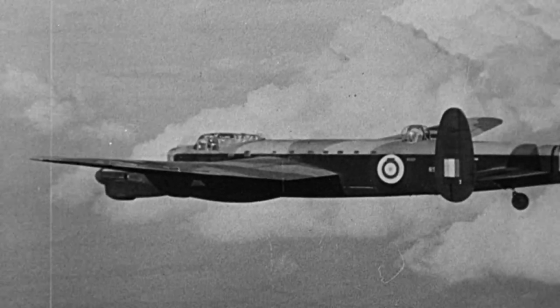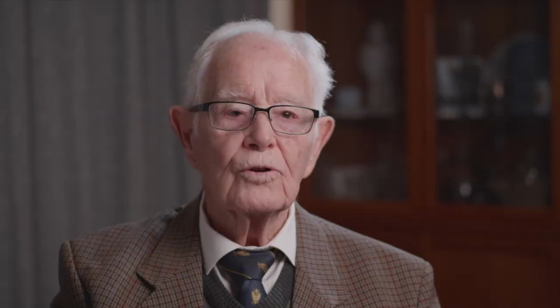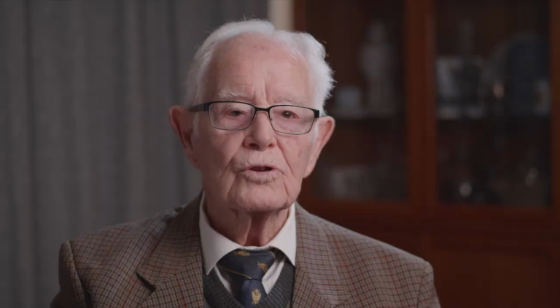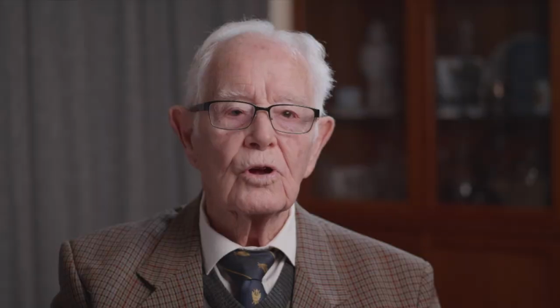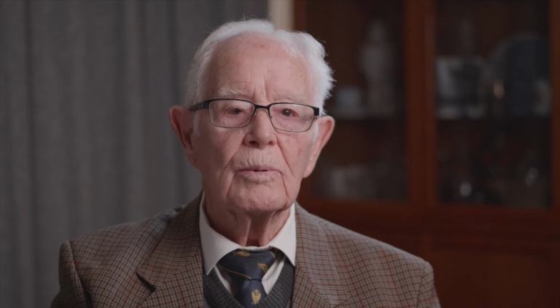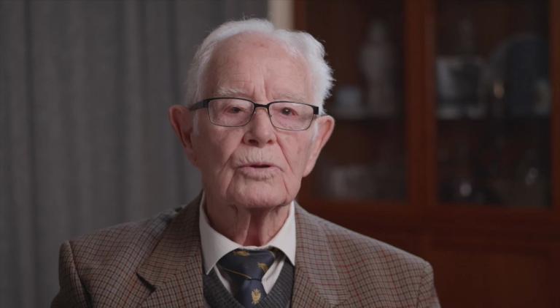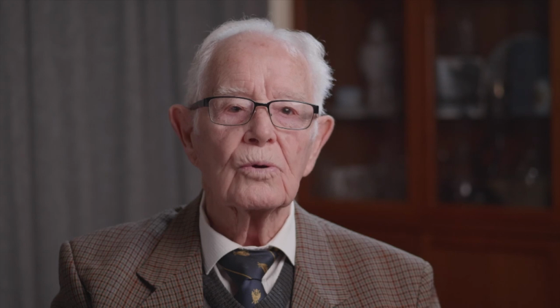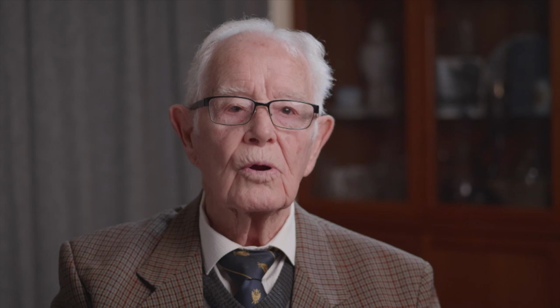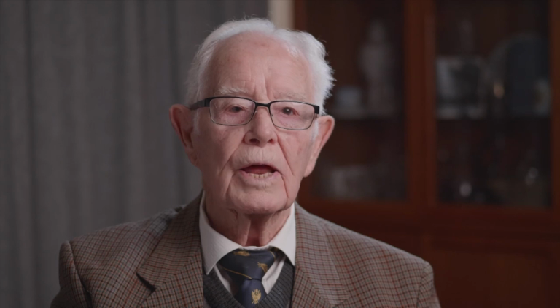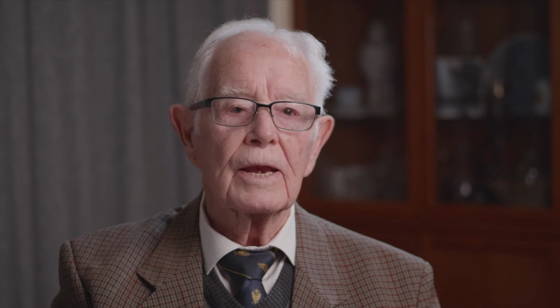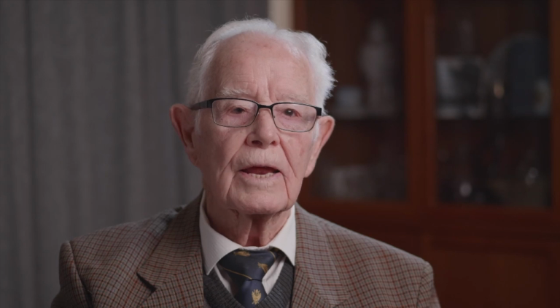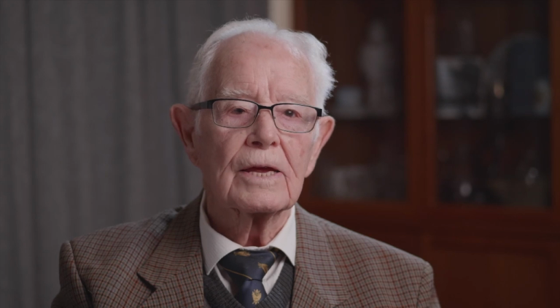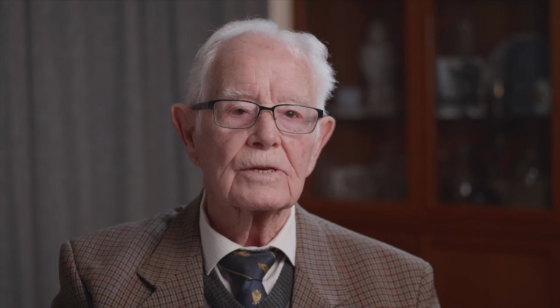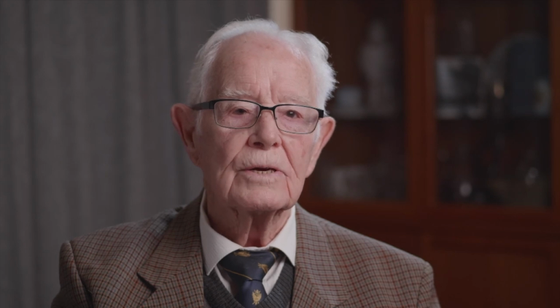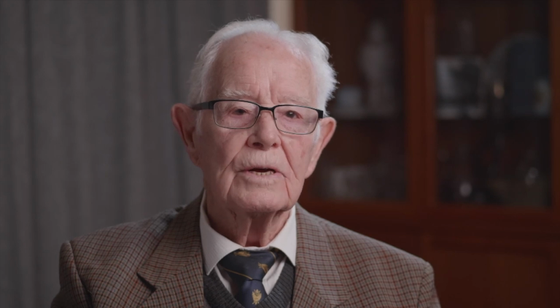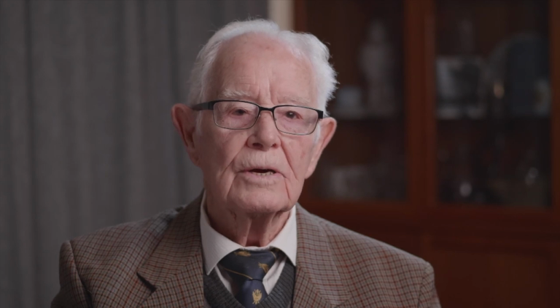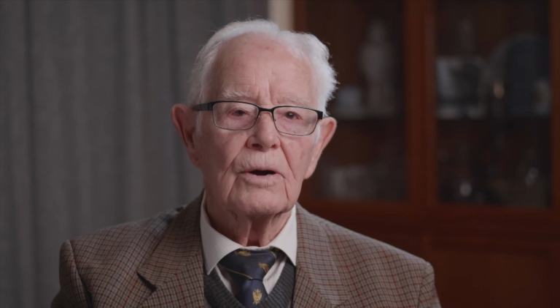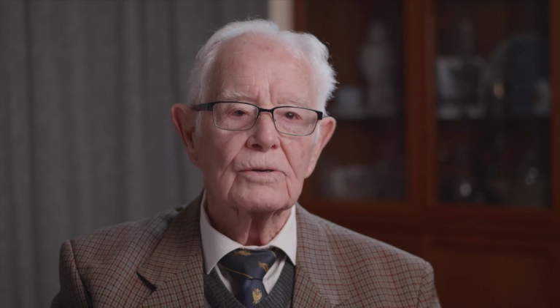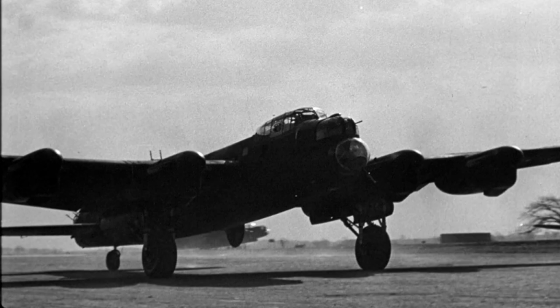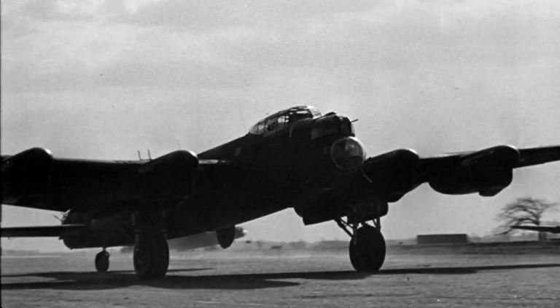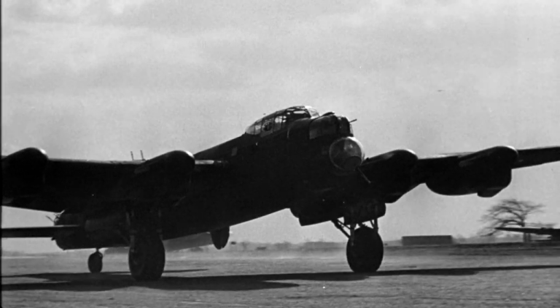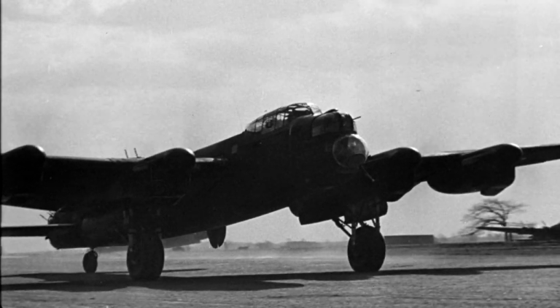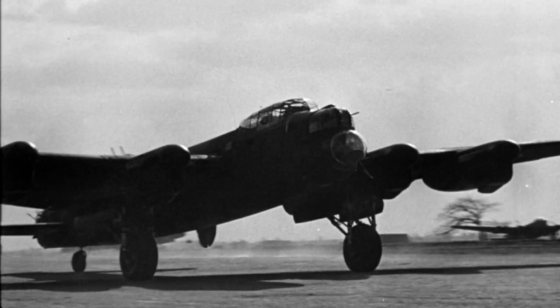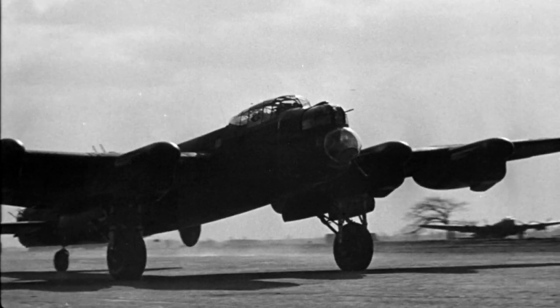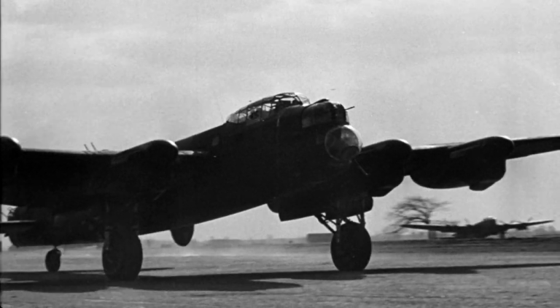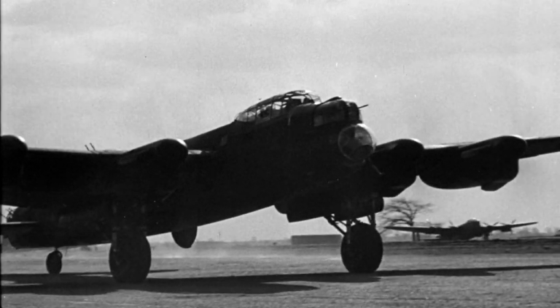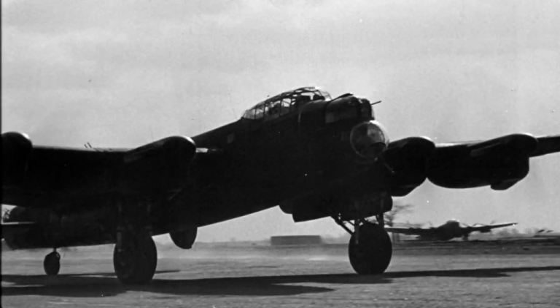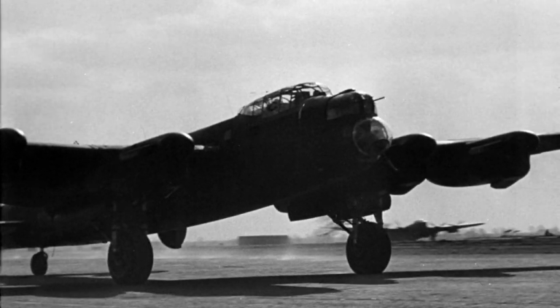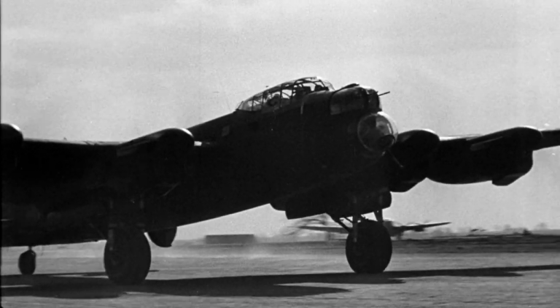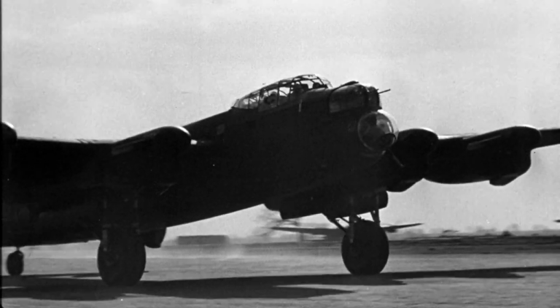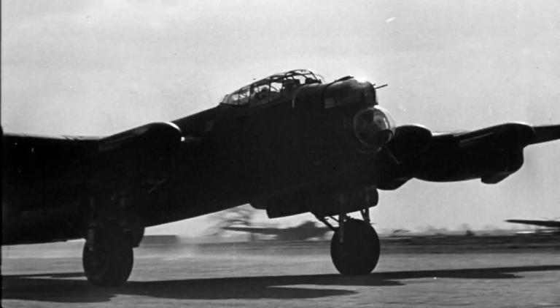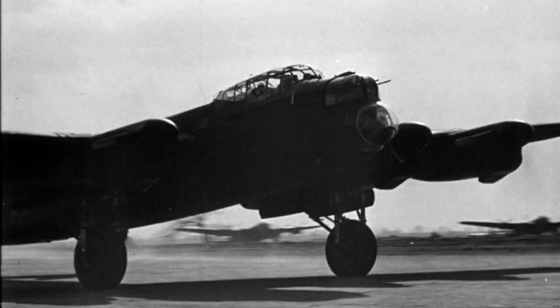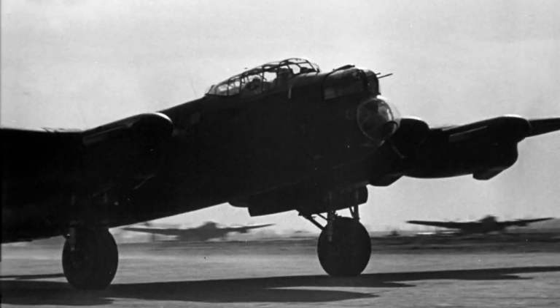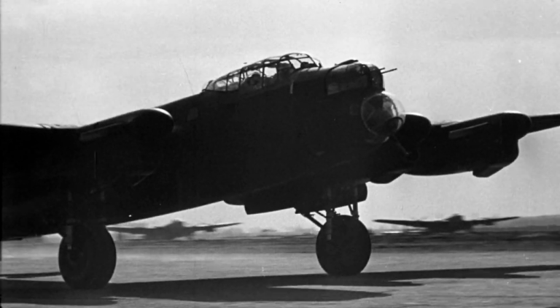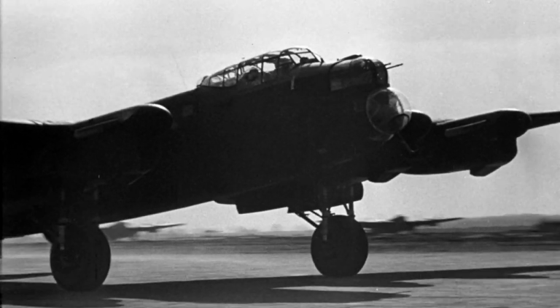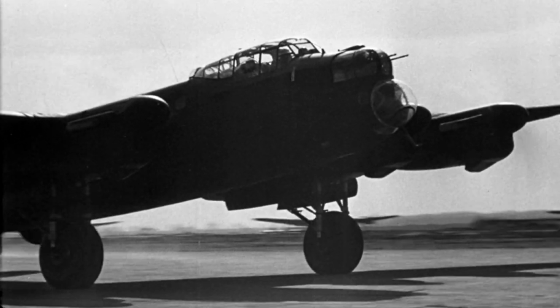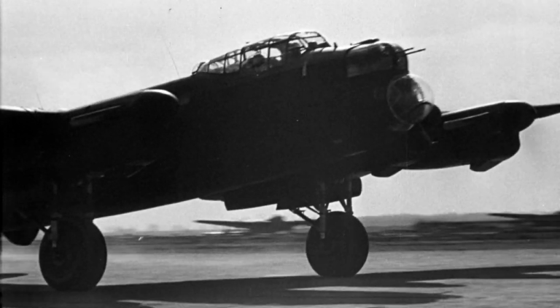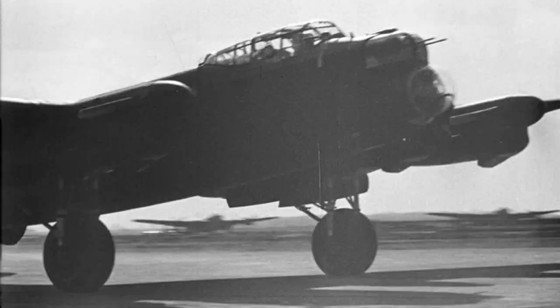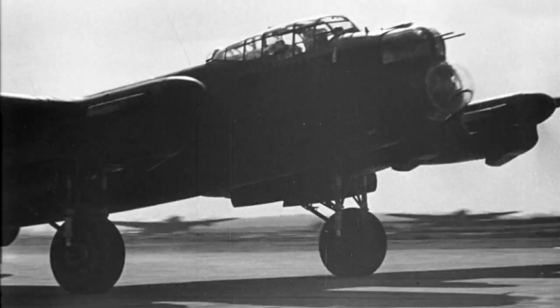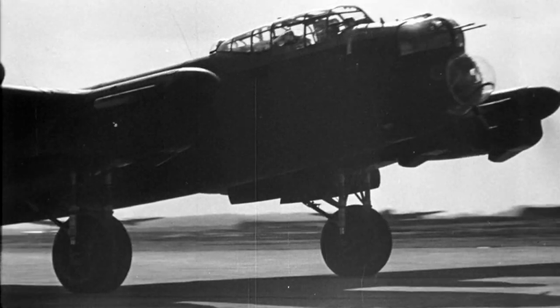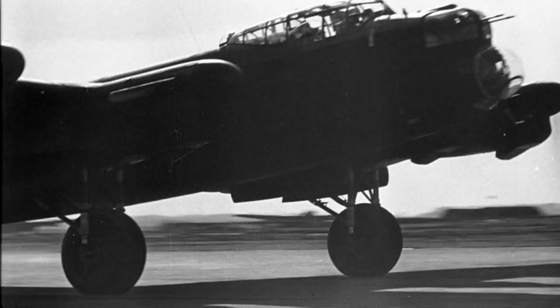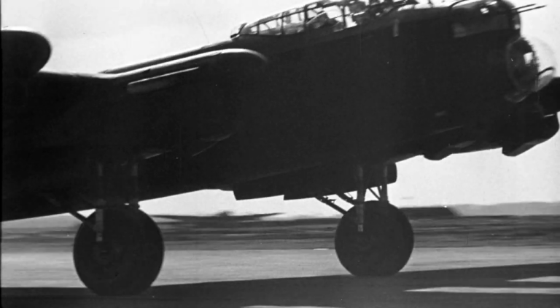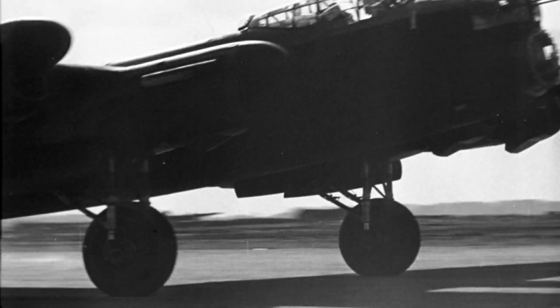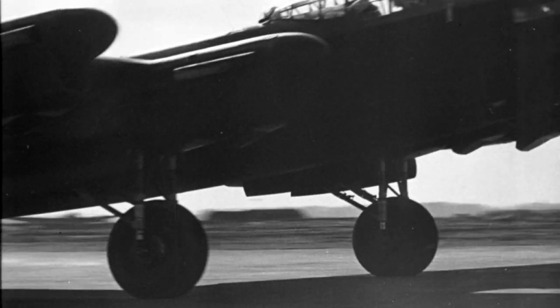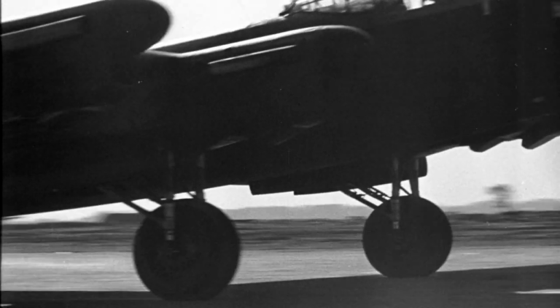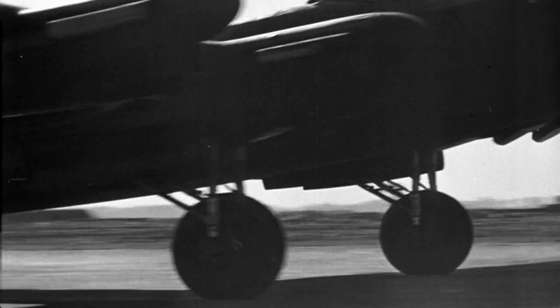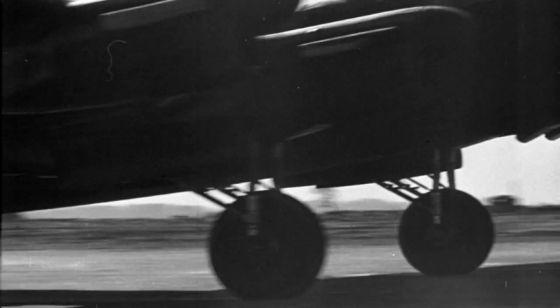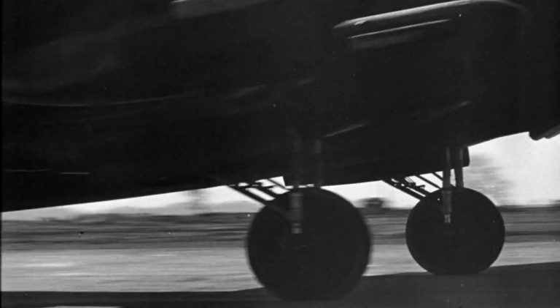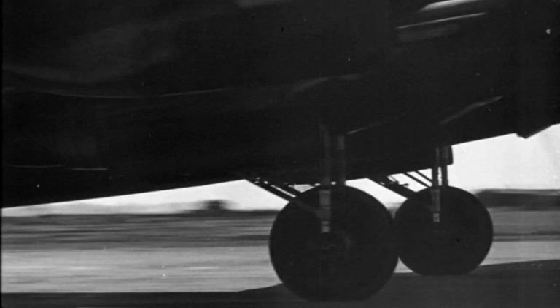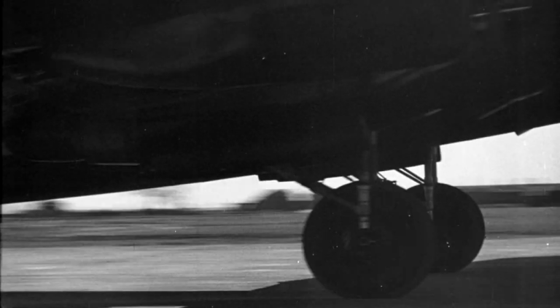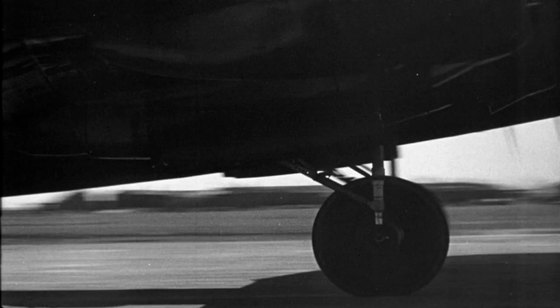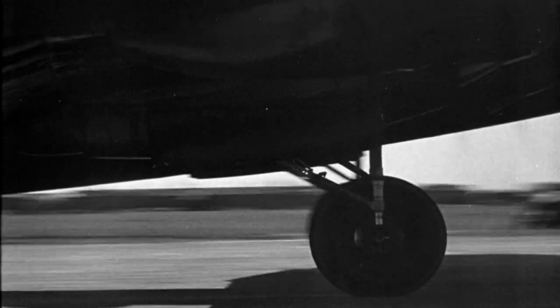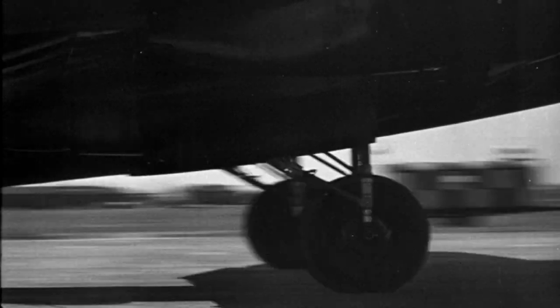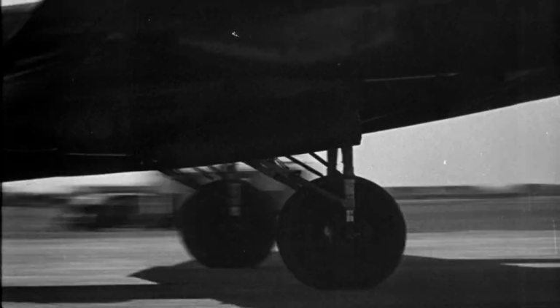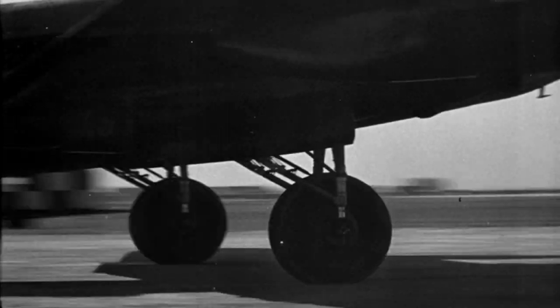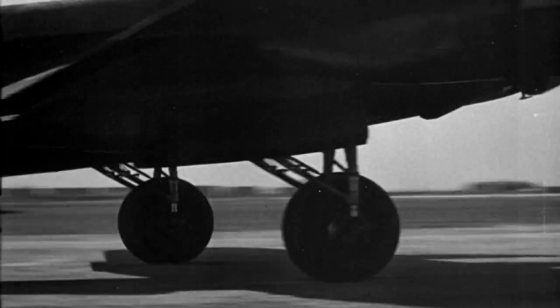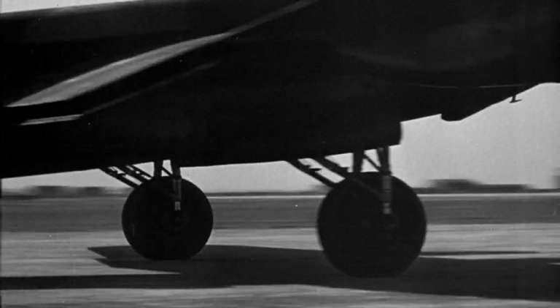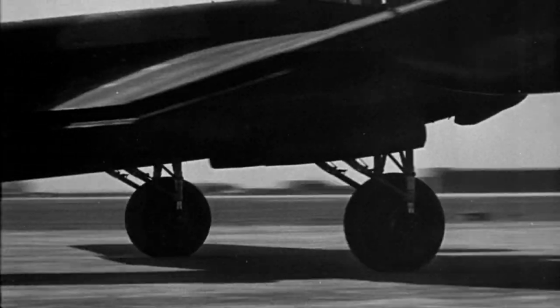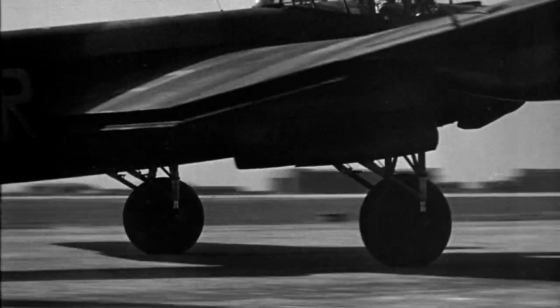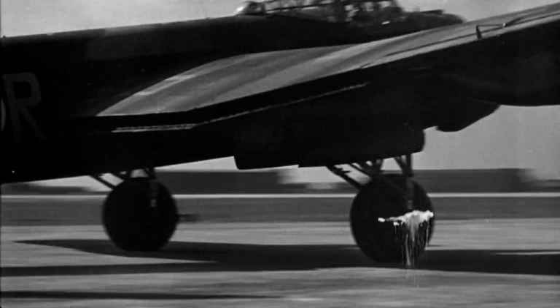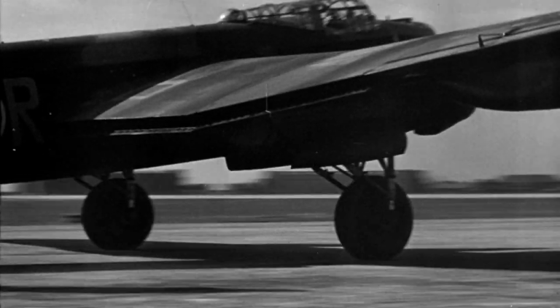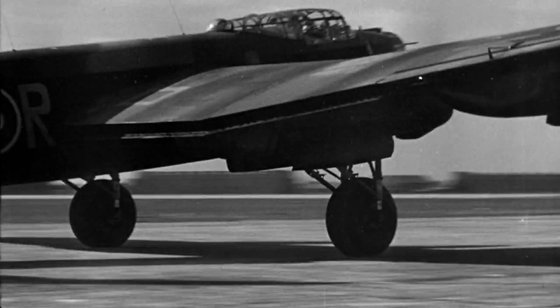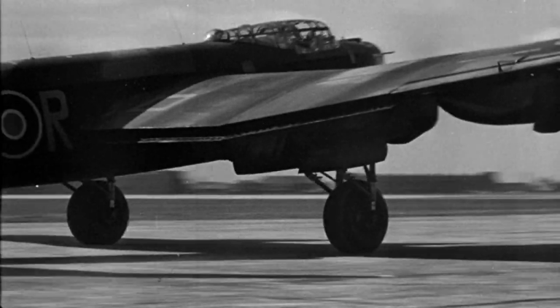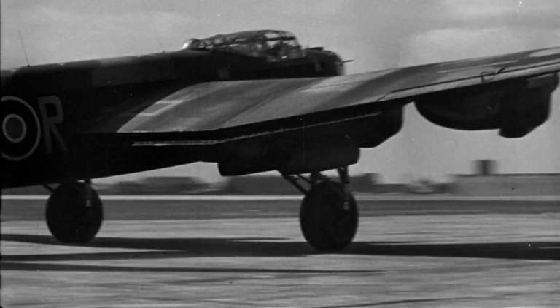The first time I saw a Lancaster, I was very impressed. It was wide, it was long, it was high — it was awesome.